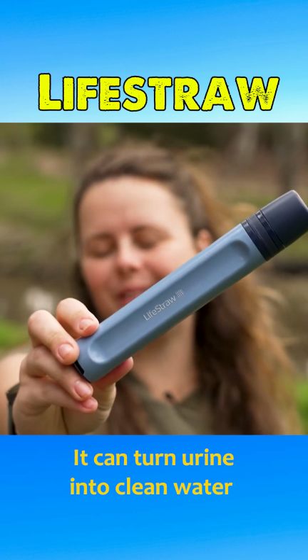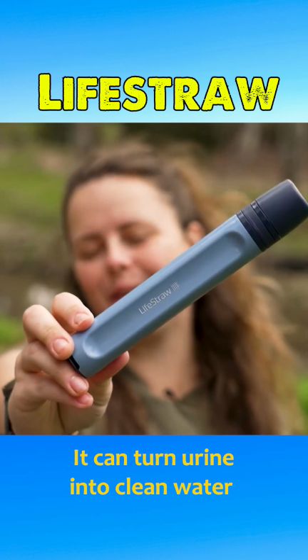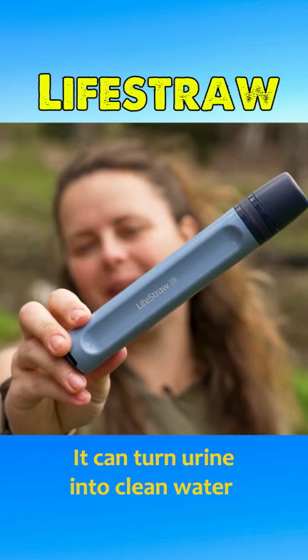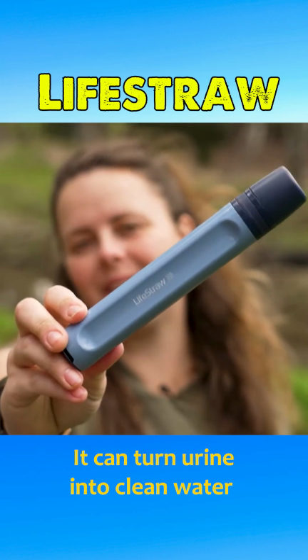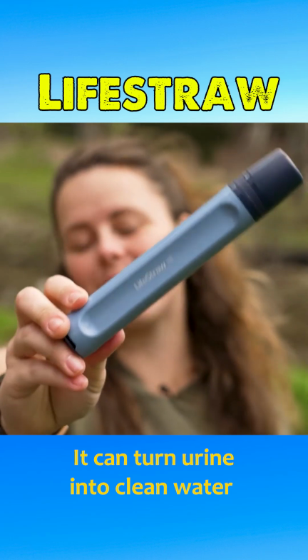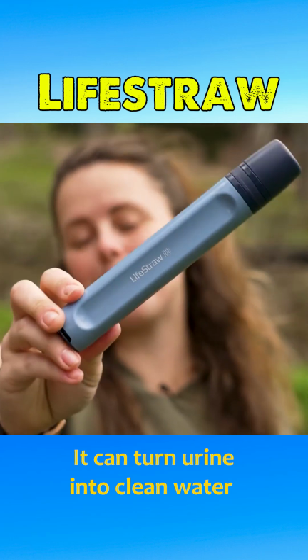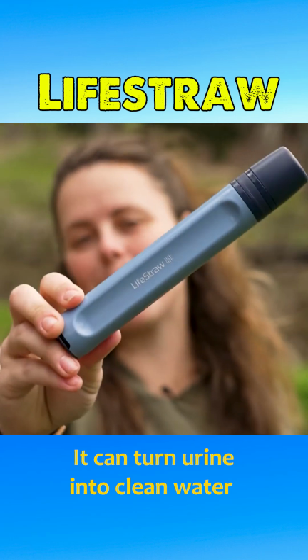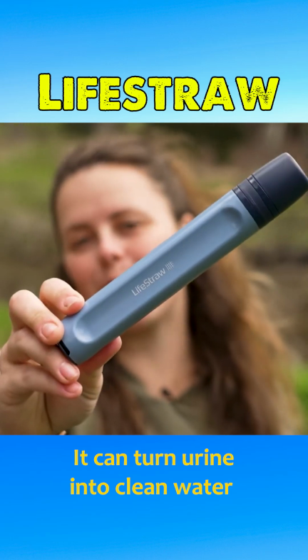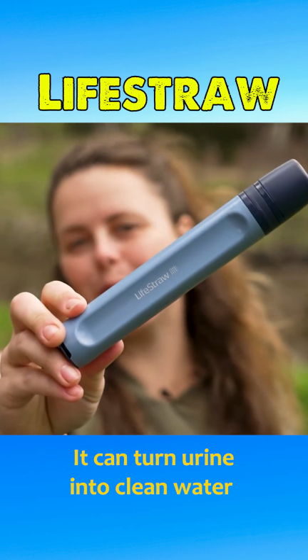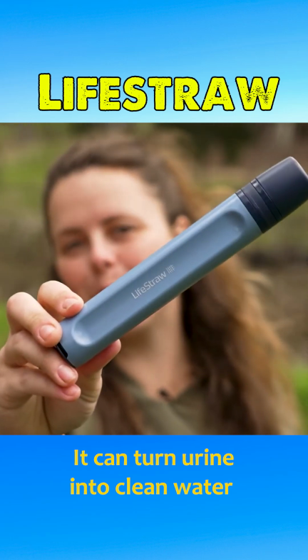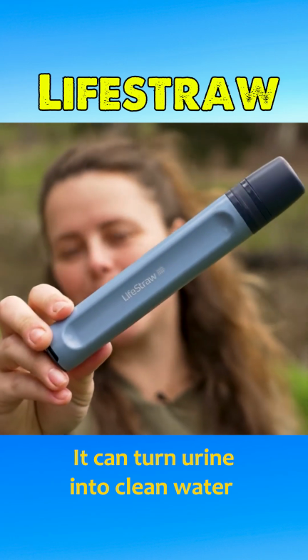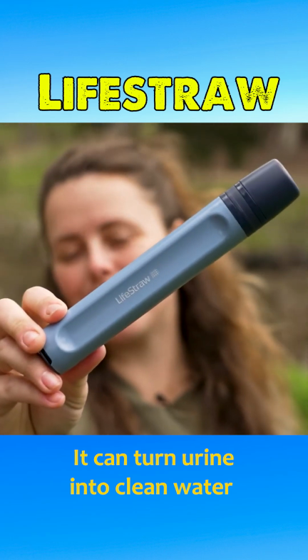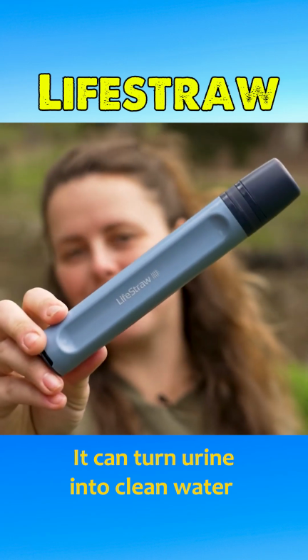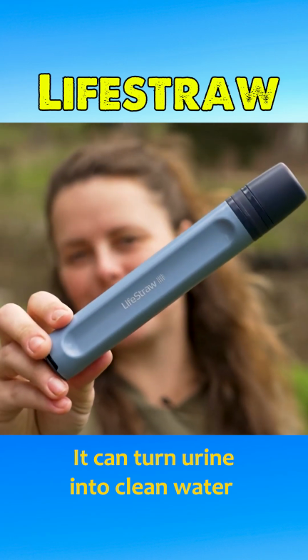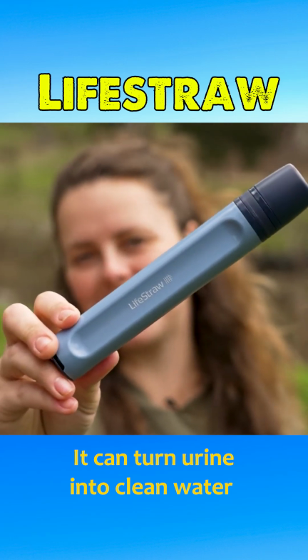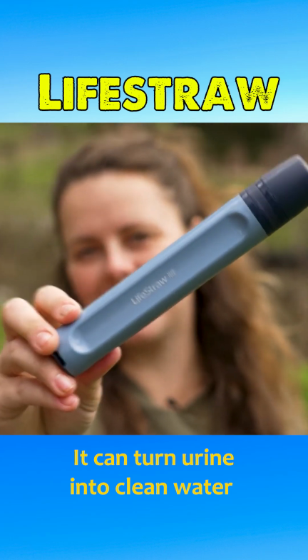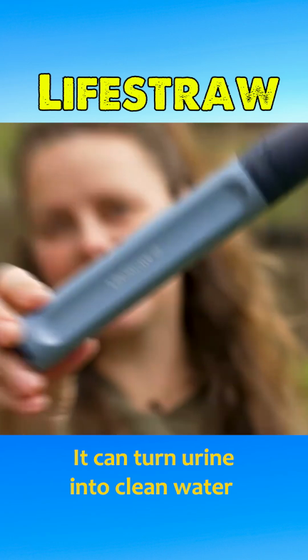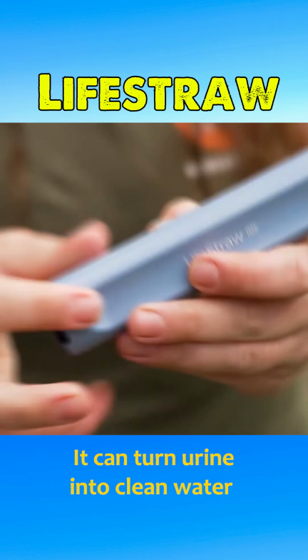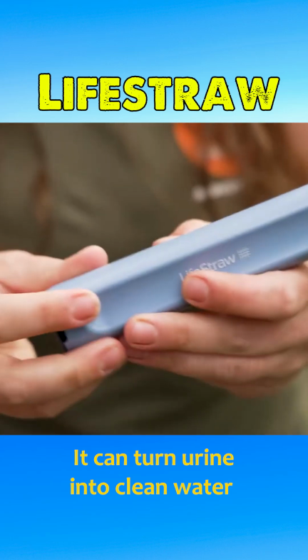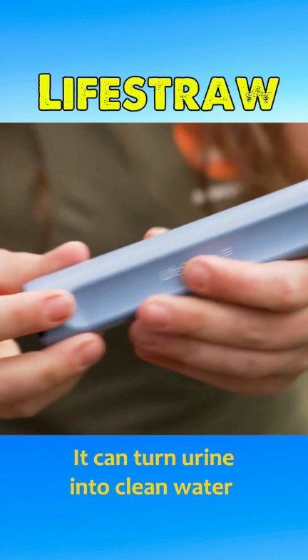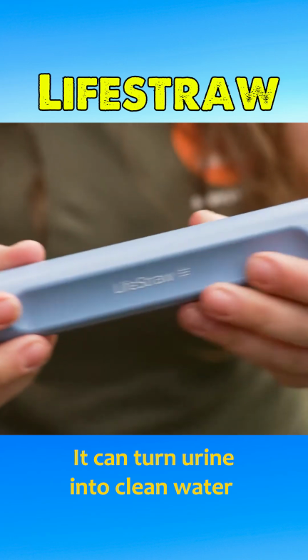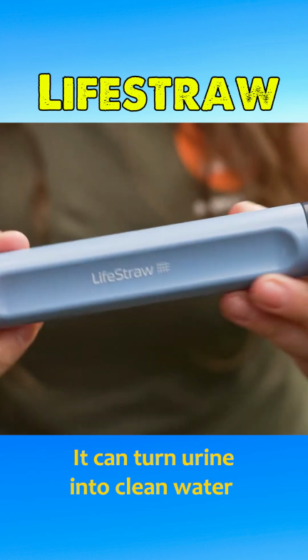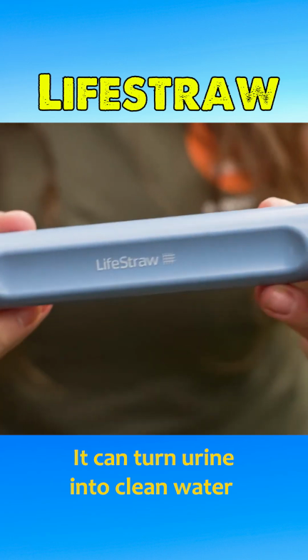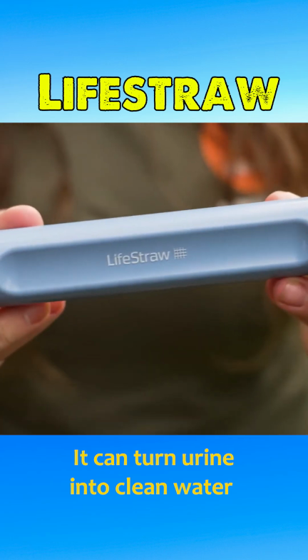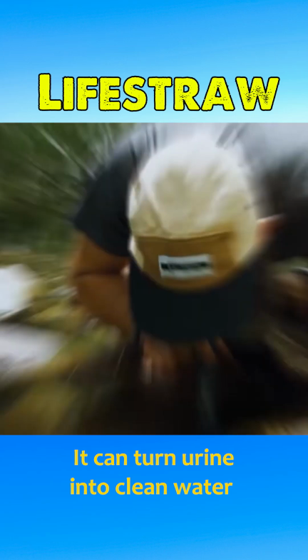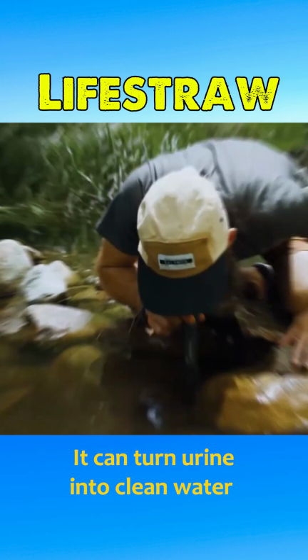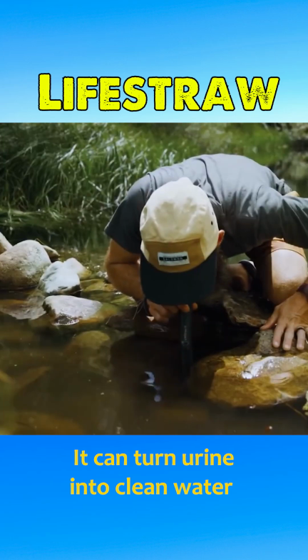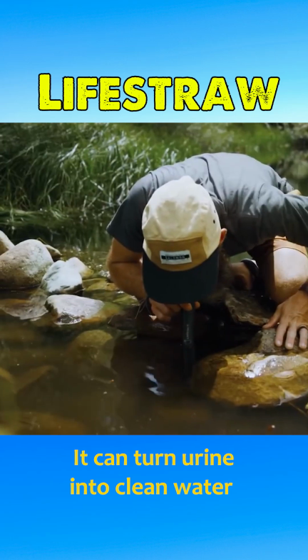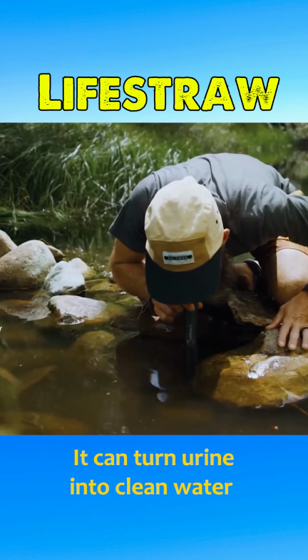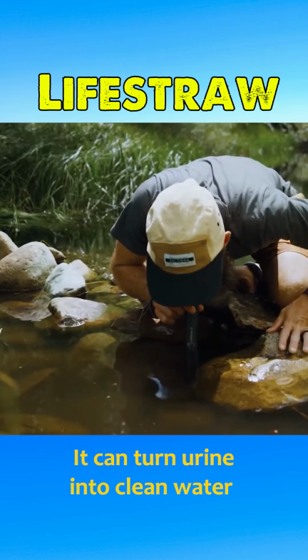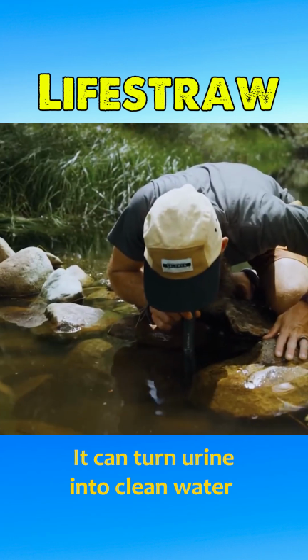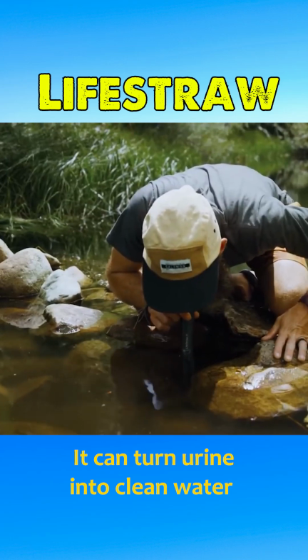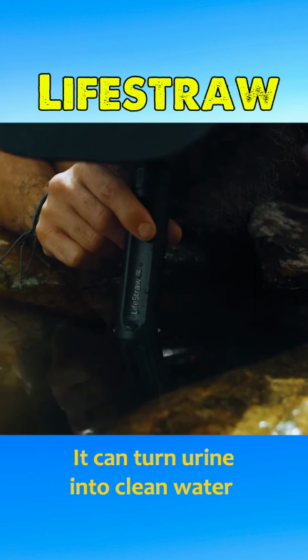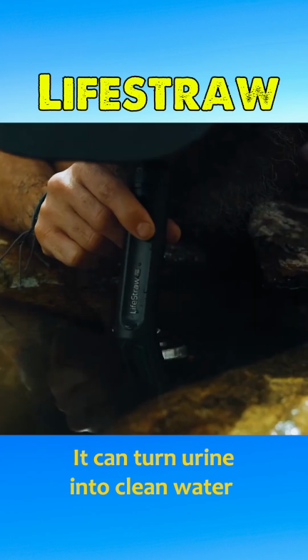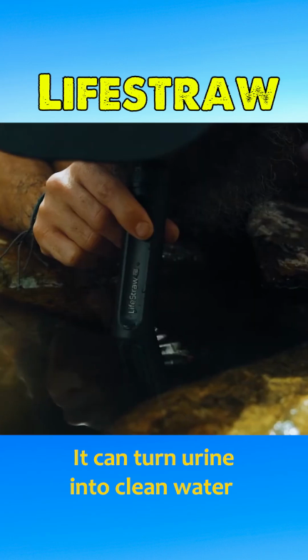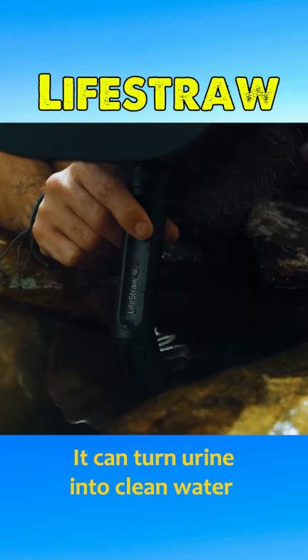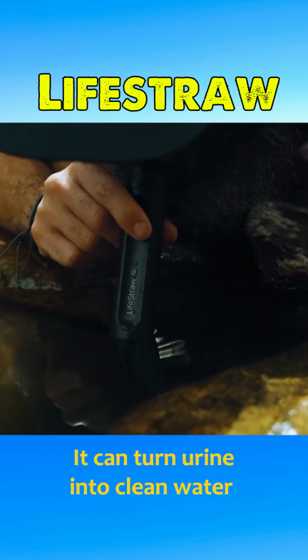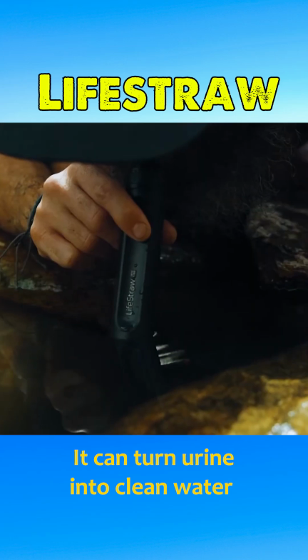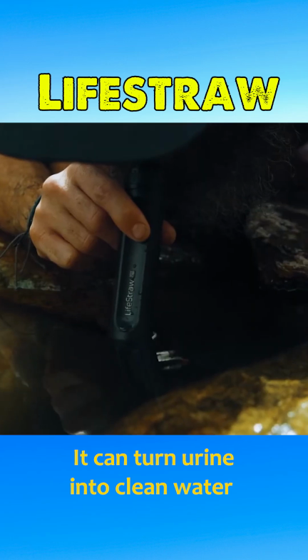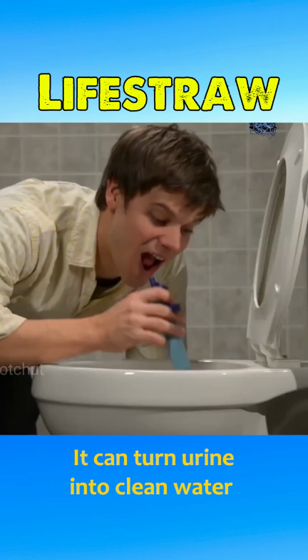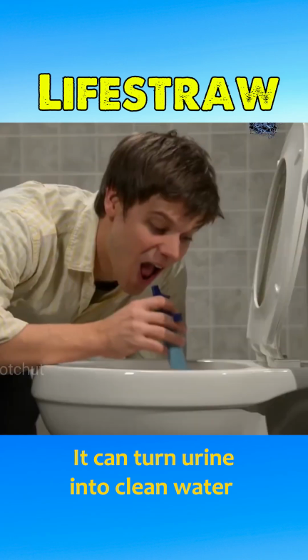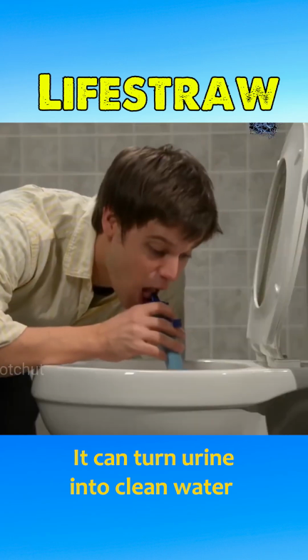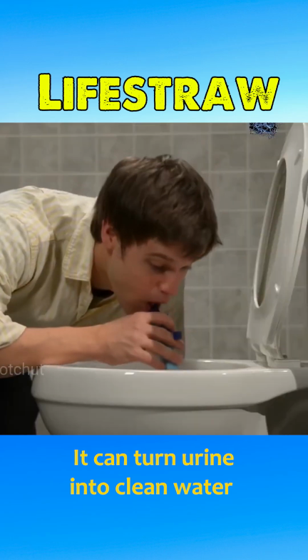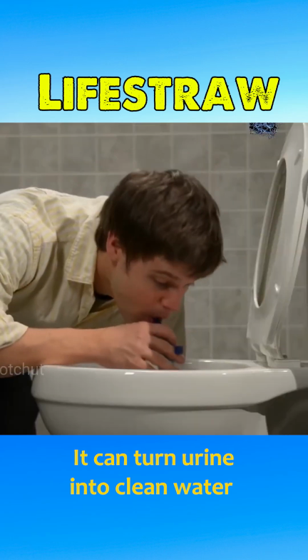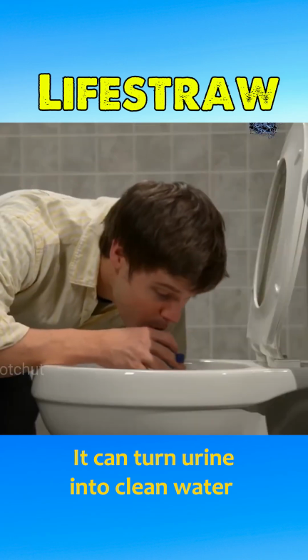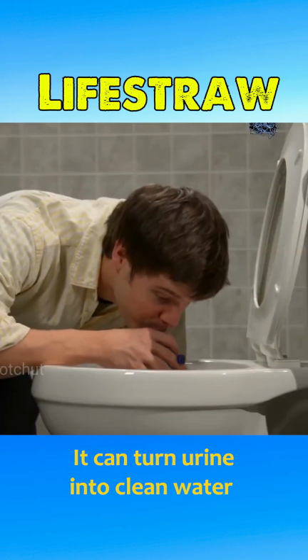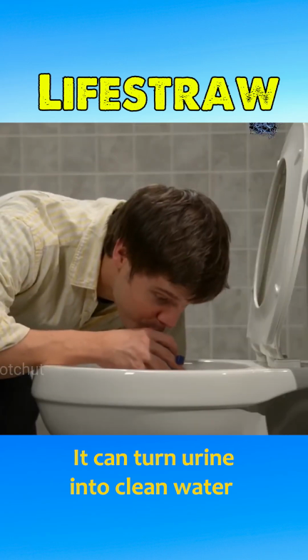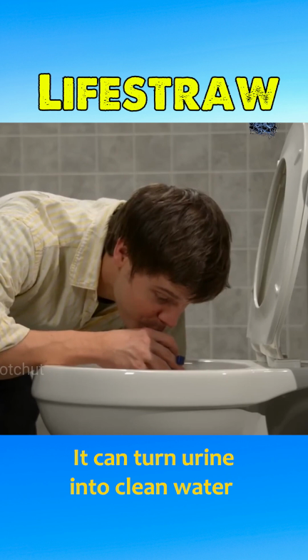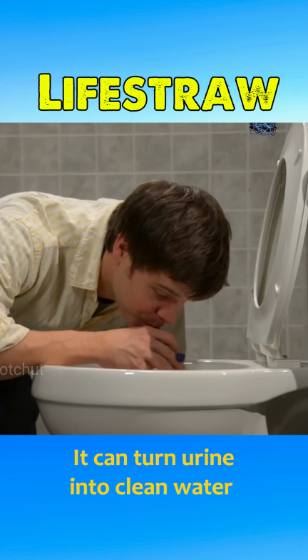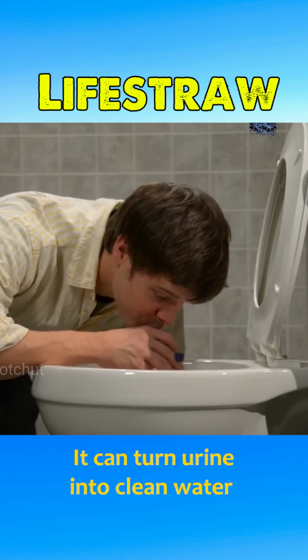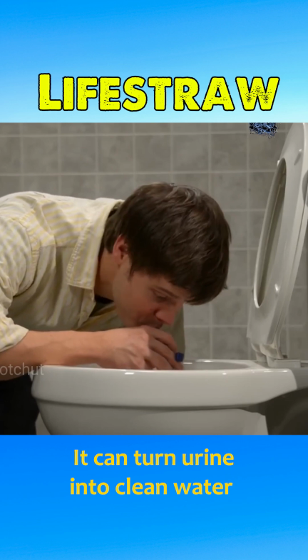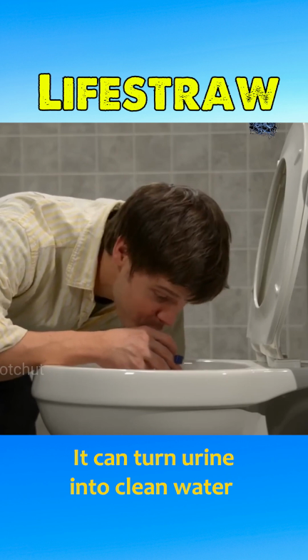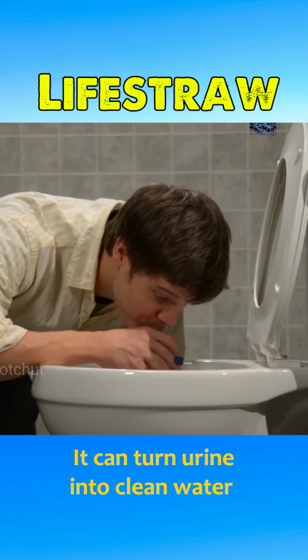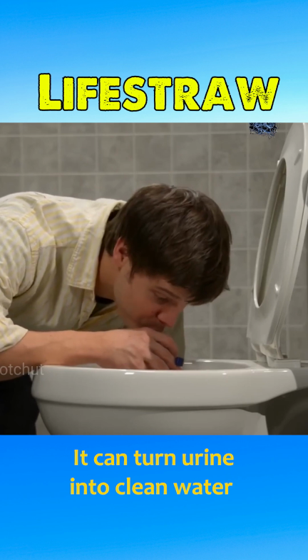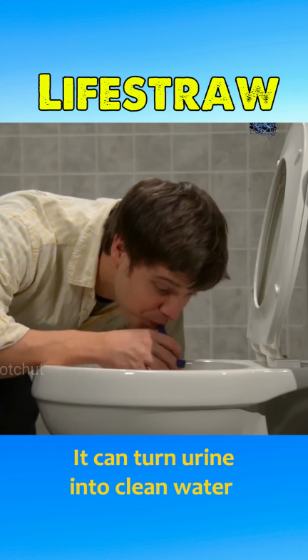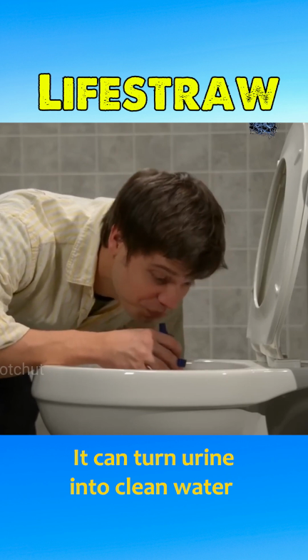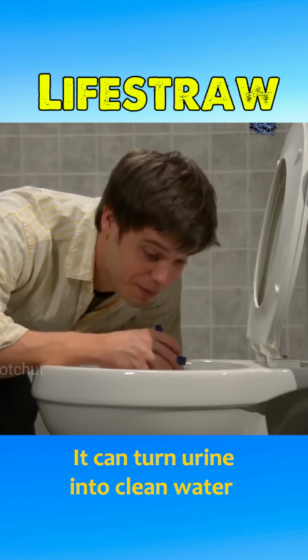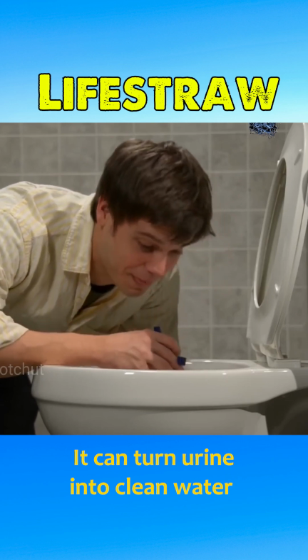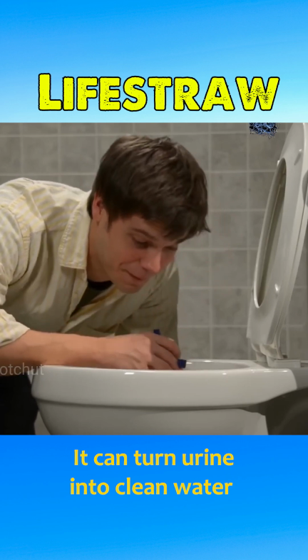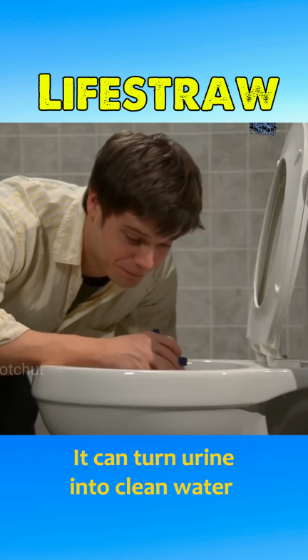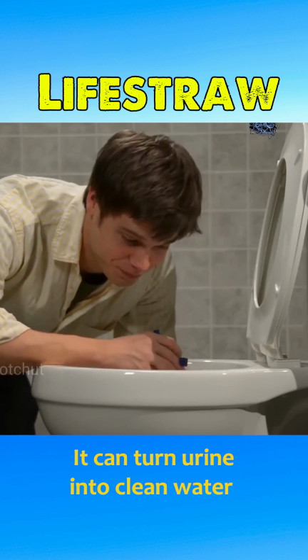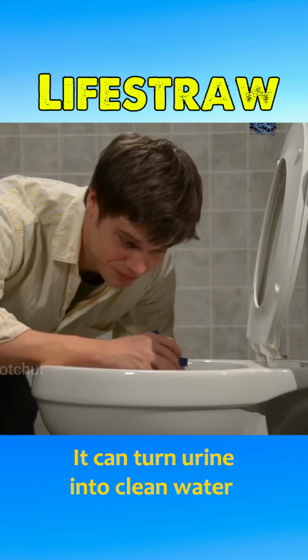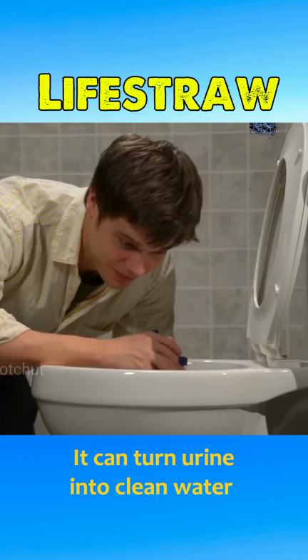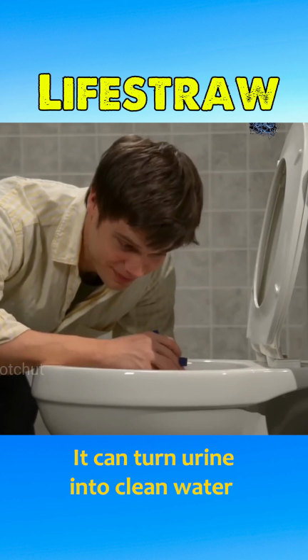With this straw, you can drink clean water anywhere — from rivers, streams, or even turn urine into potable water without using chemicals.